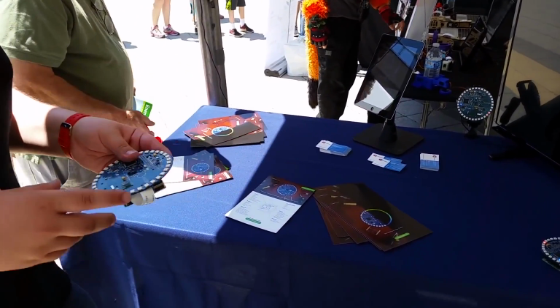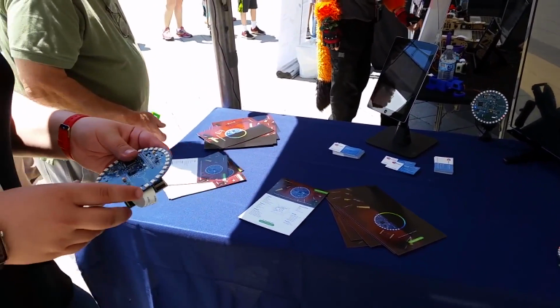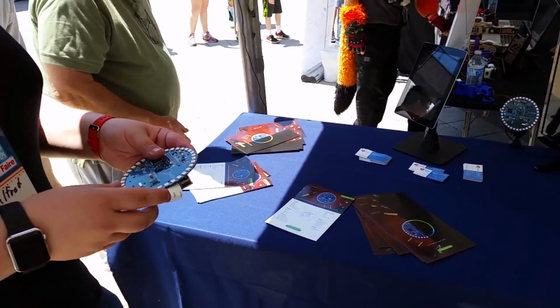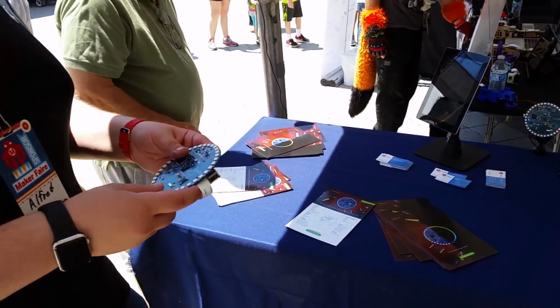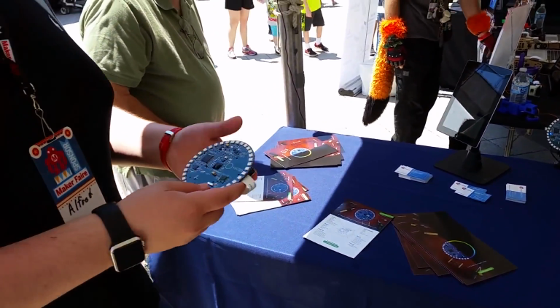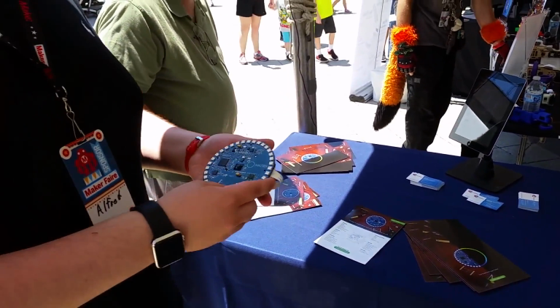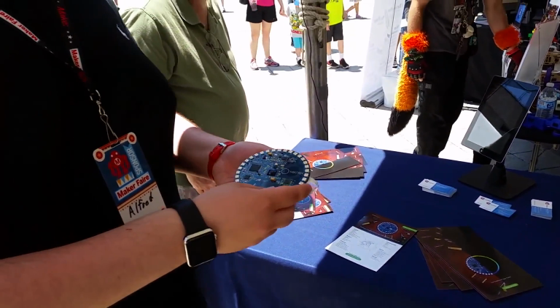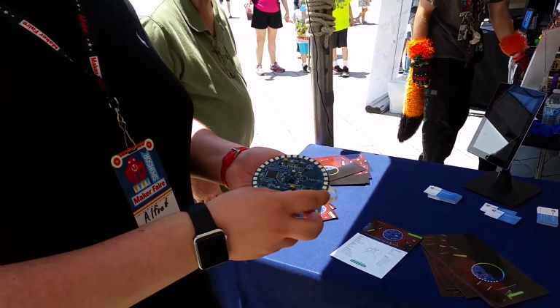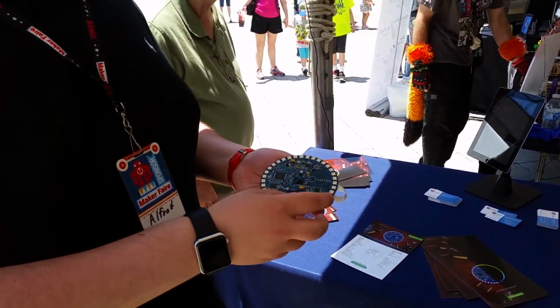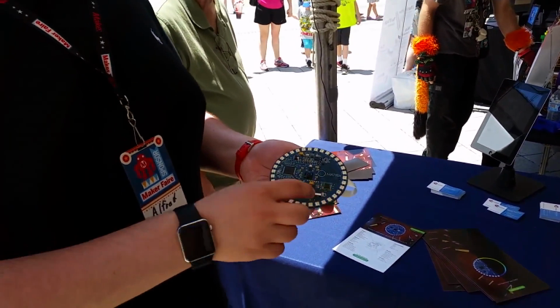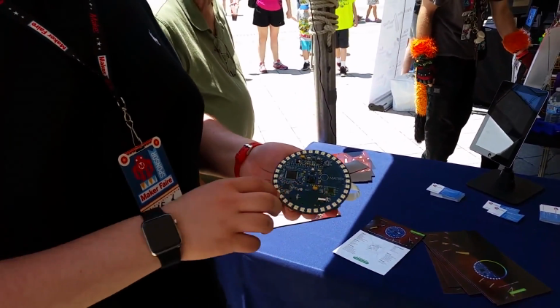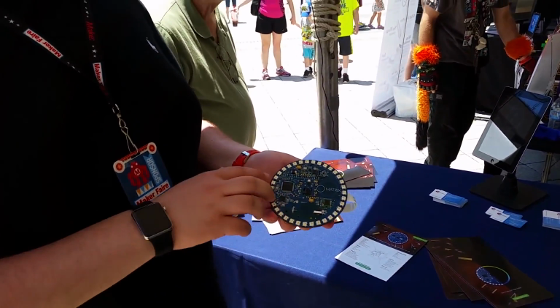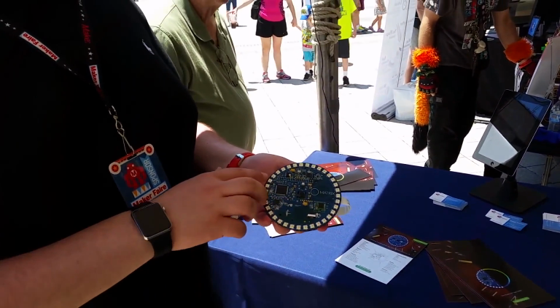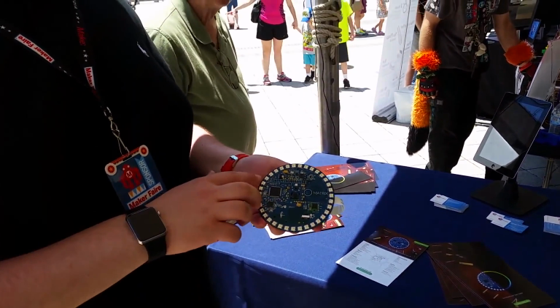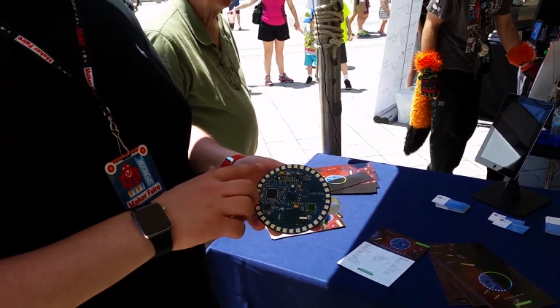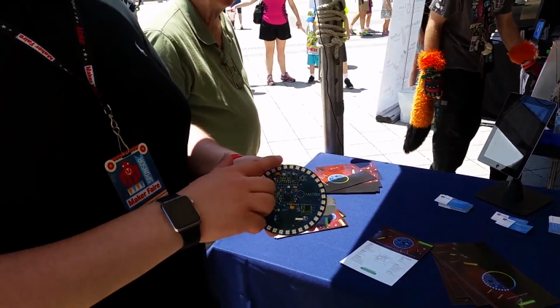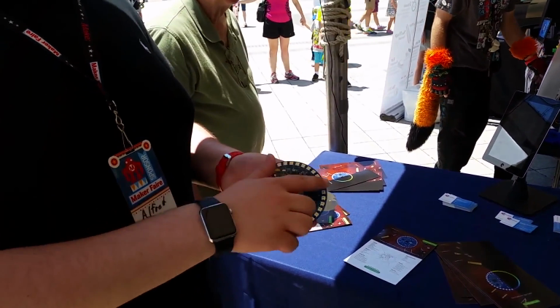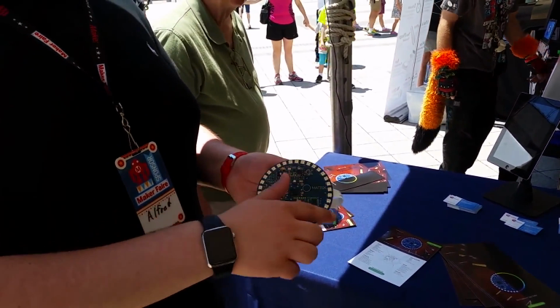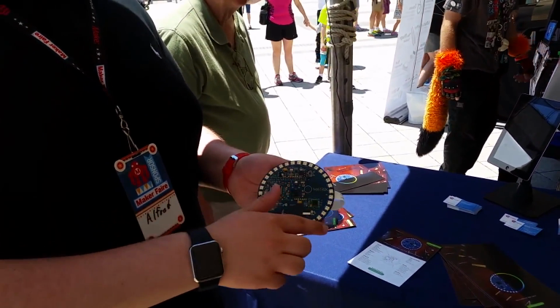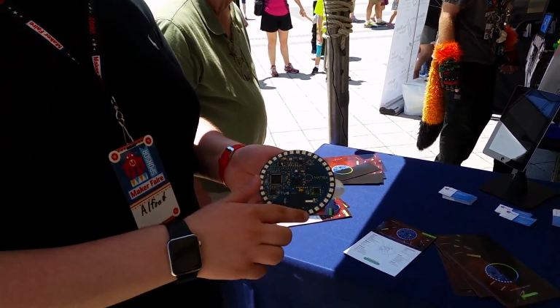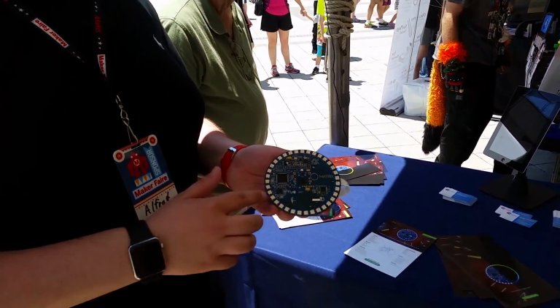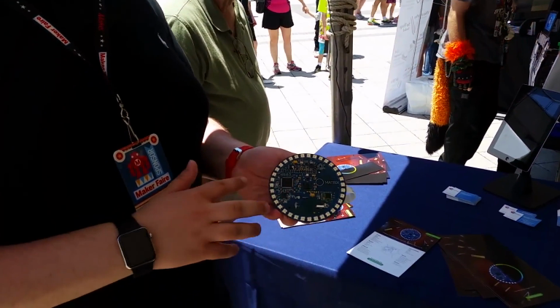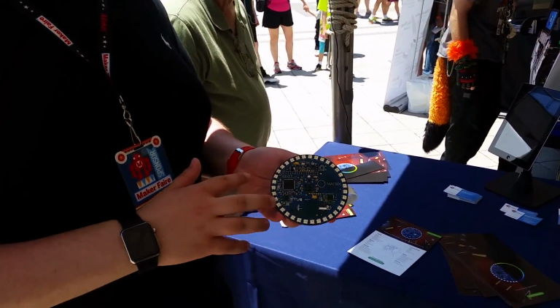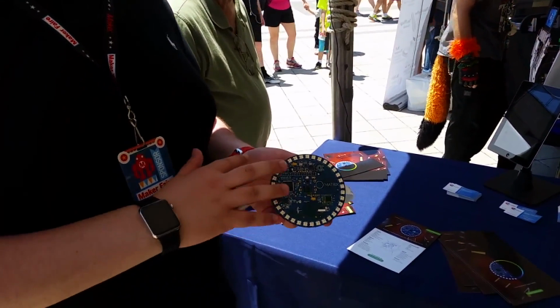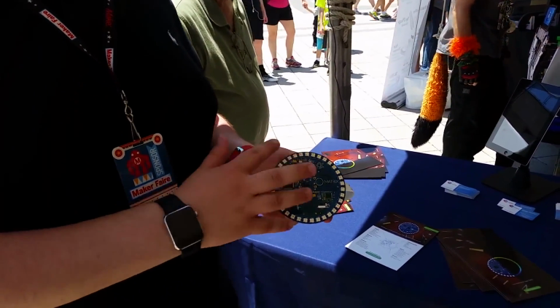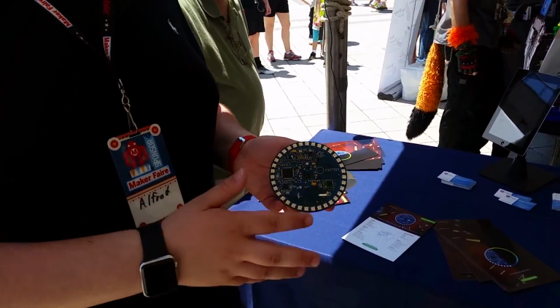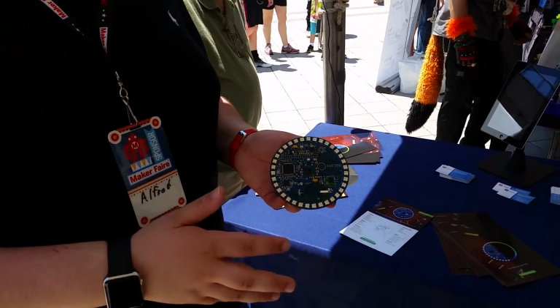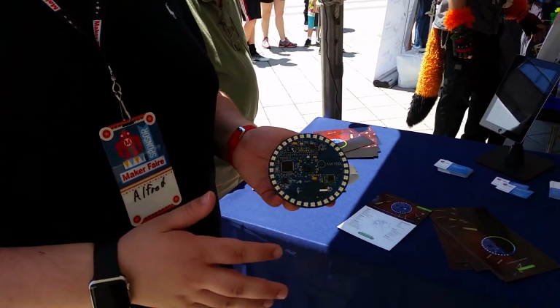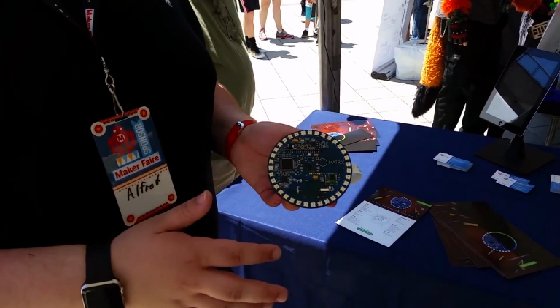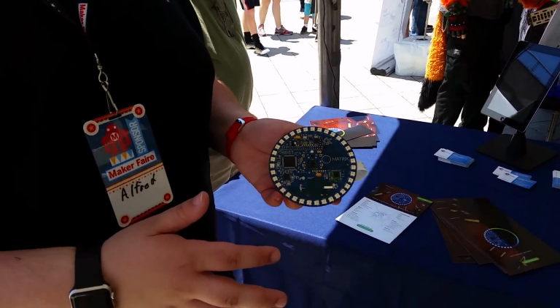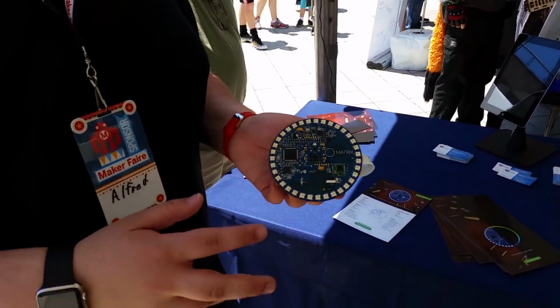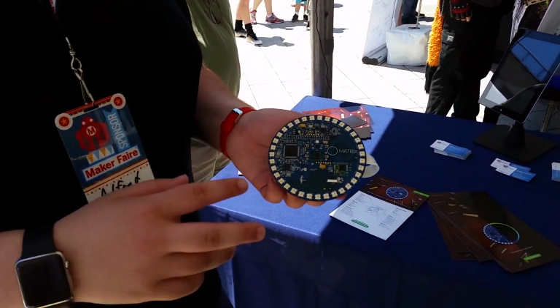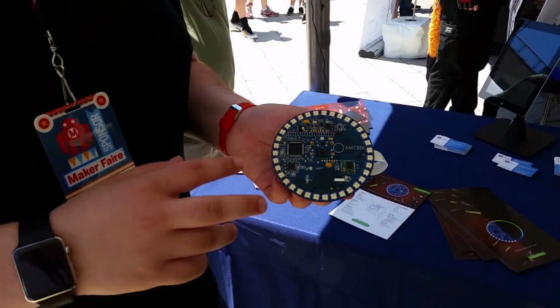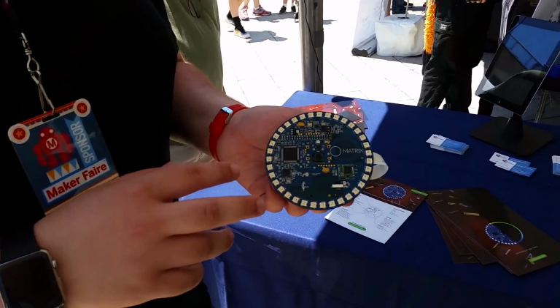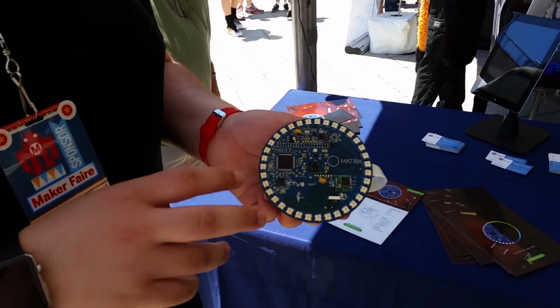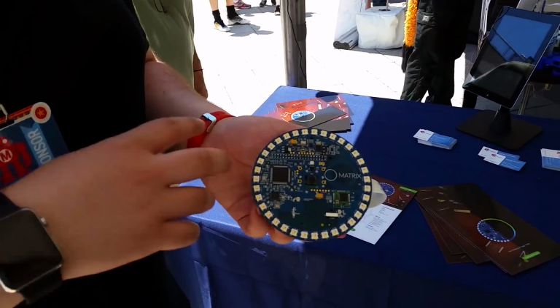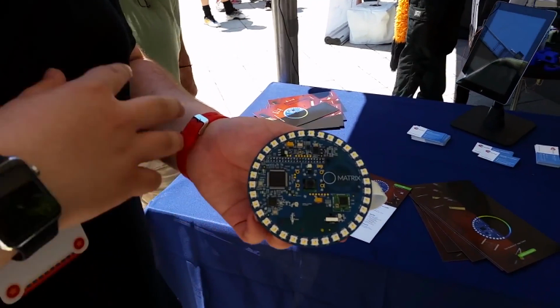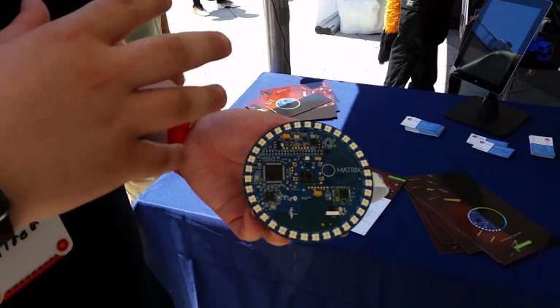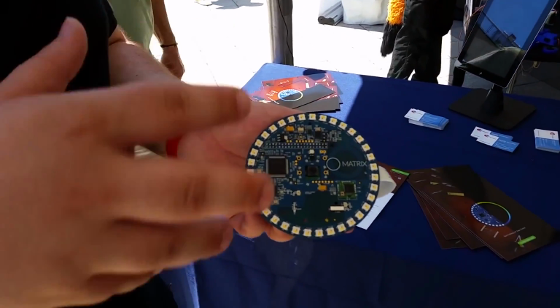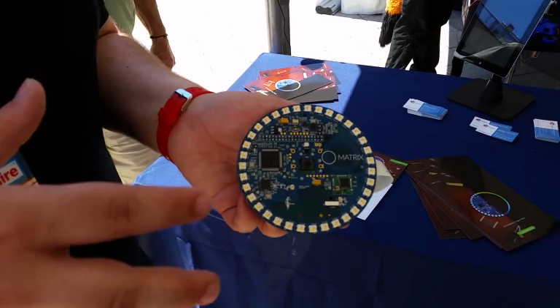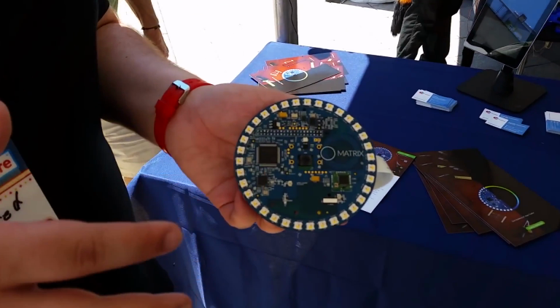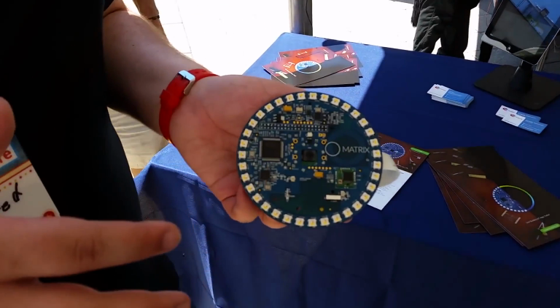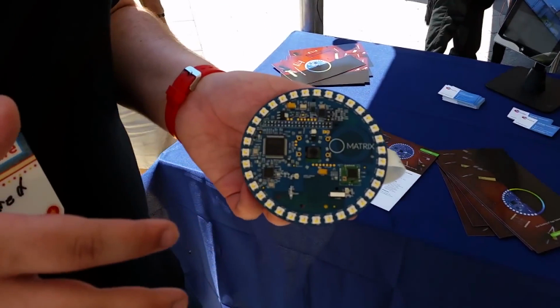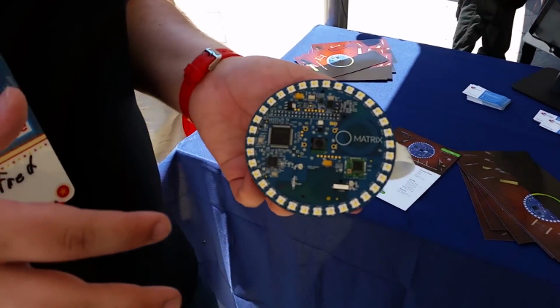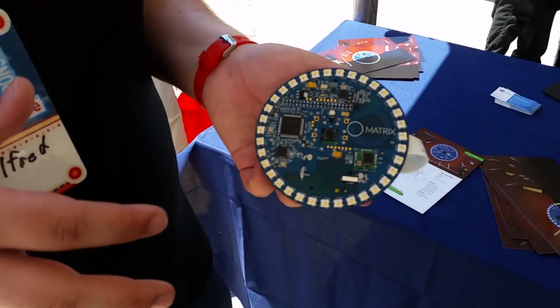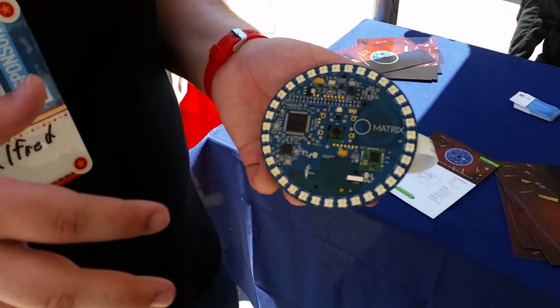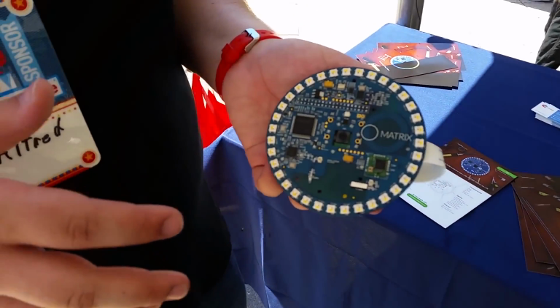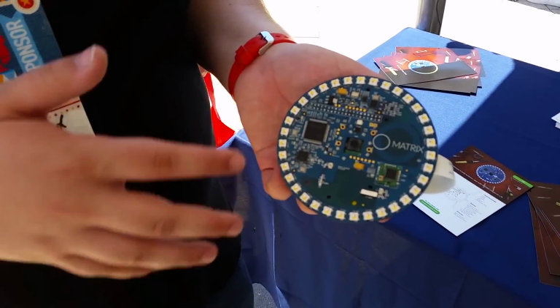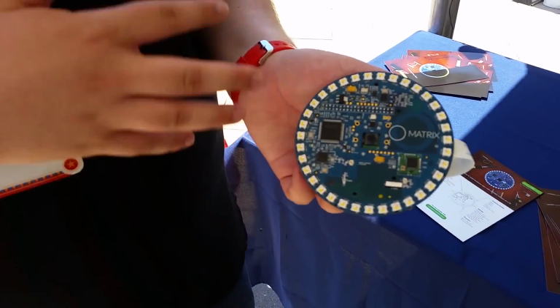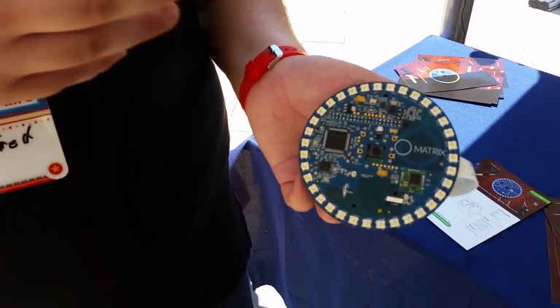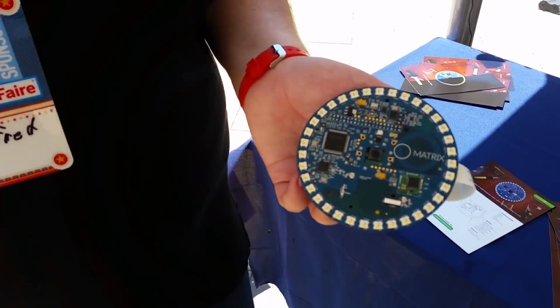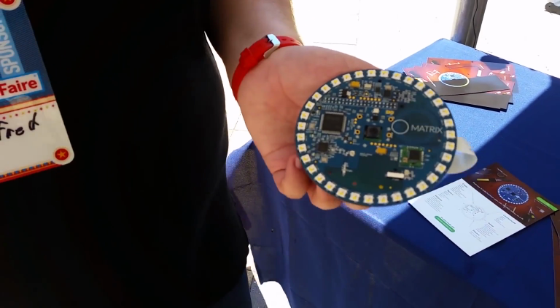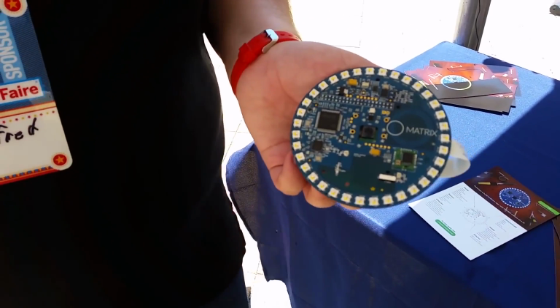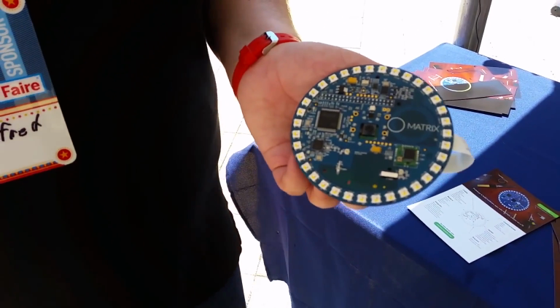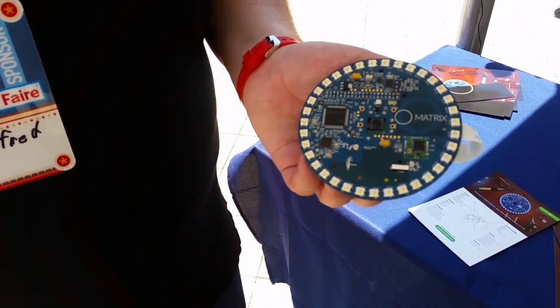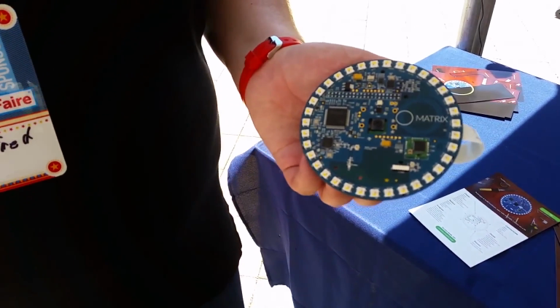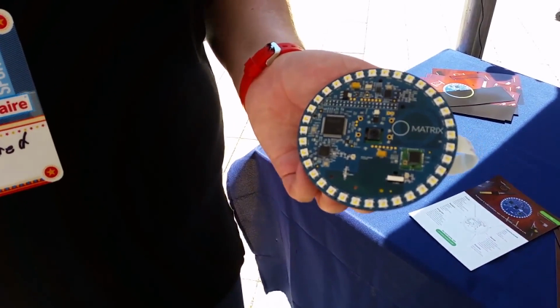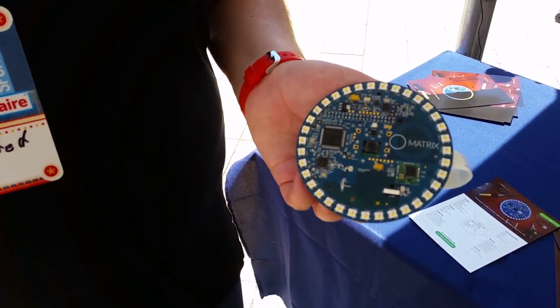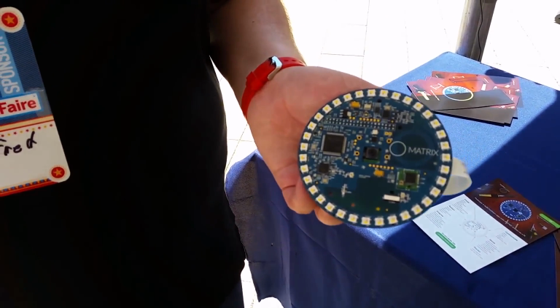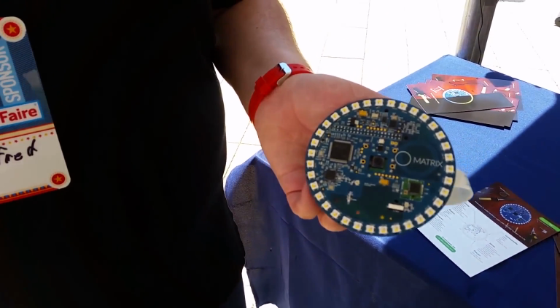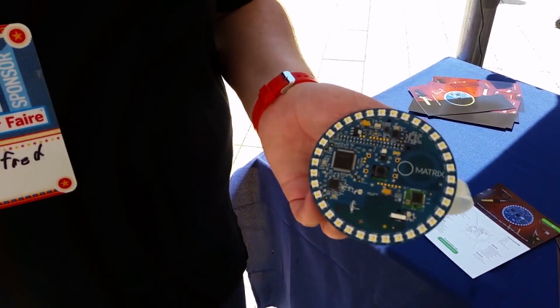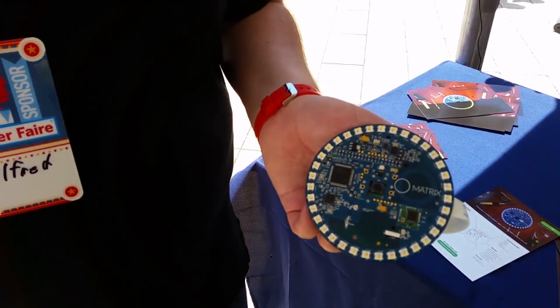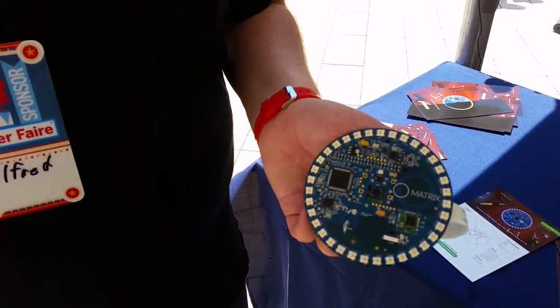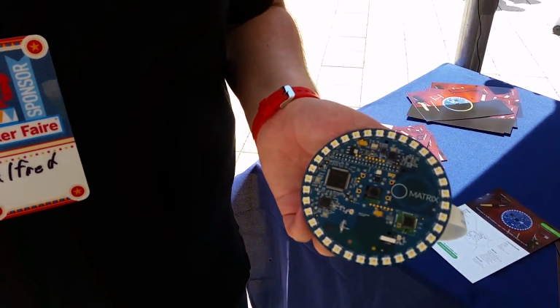We also have 35 RGBW LEDs that you can individually control to do whatever you want.